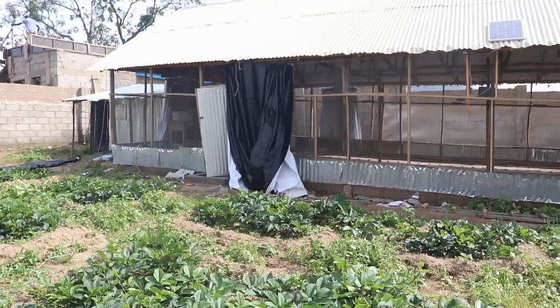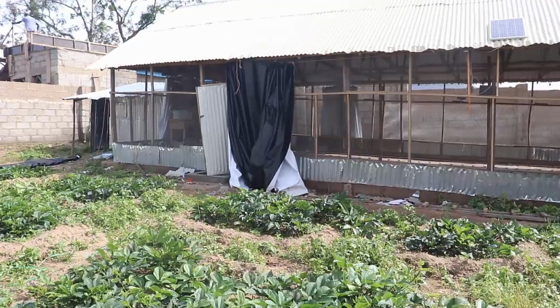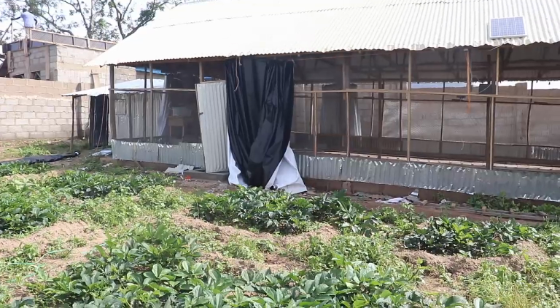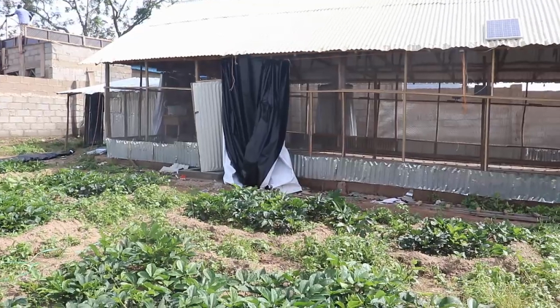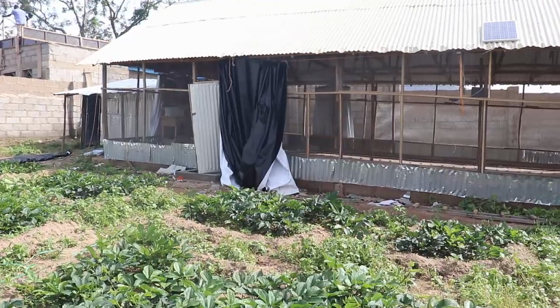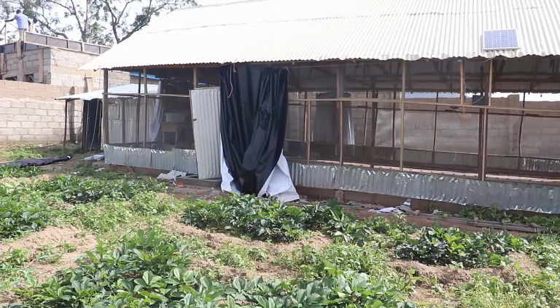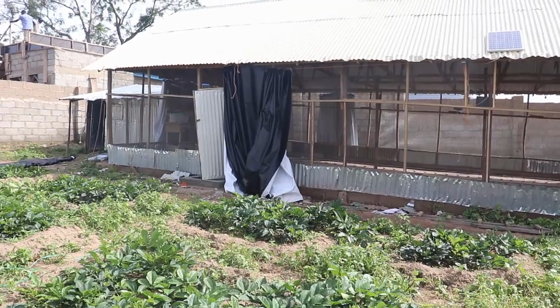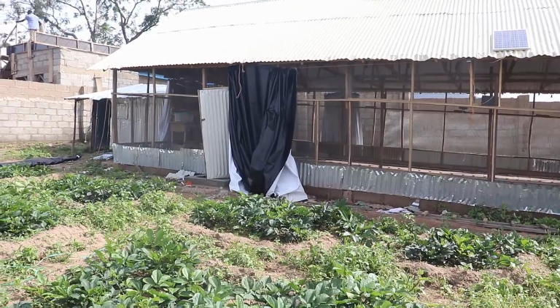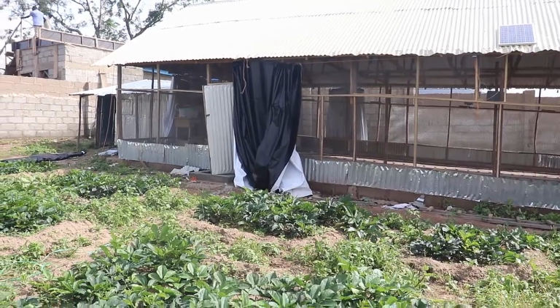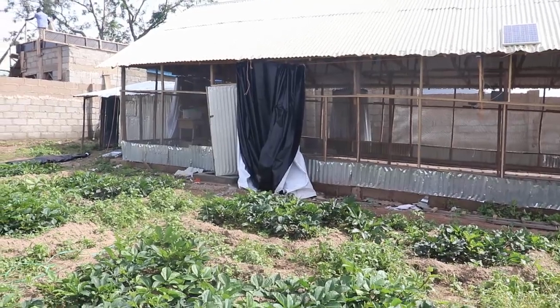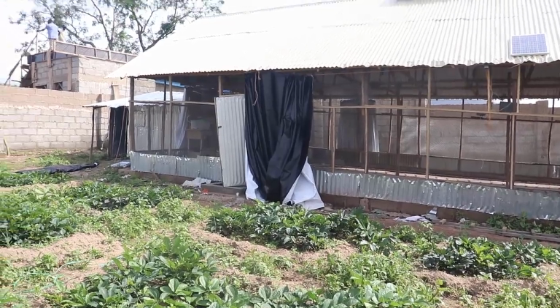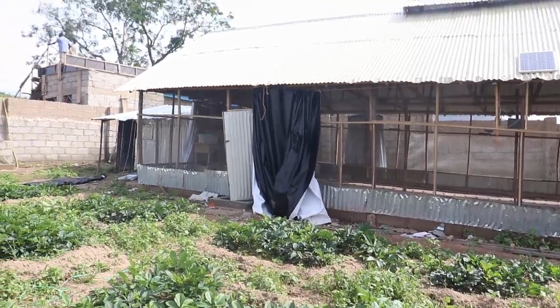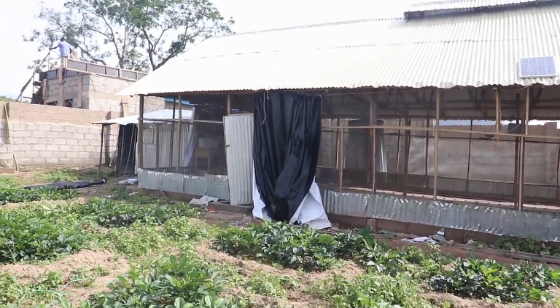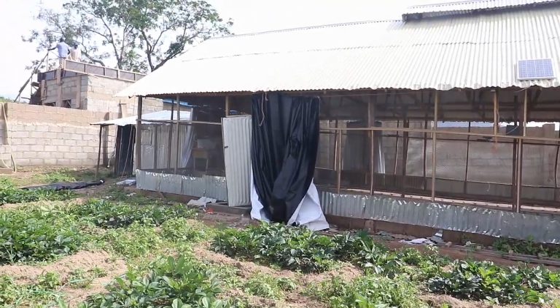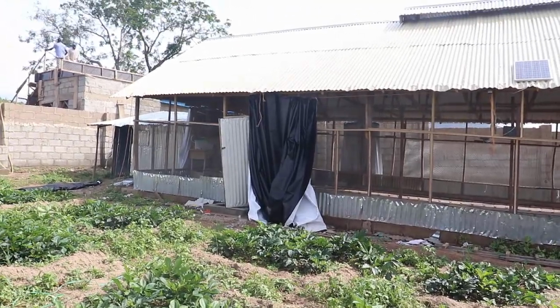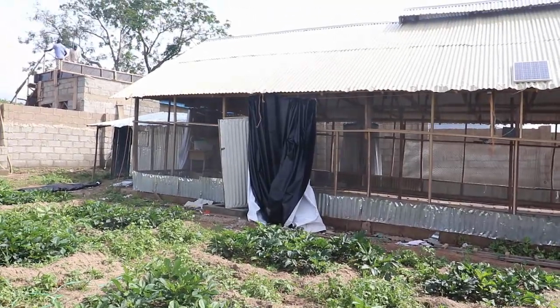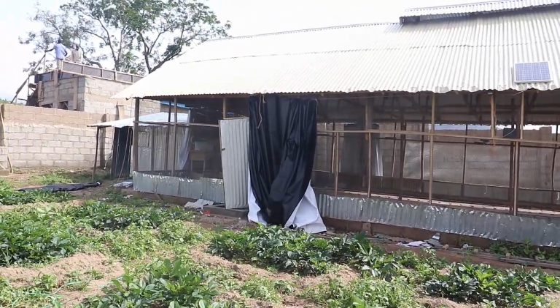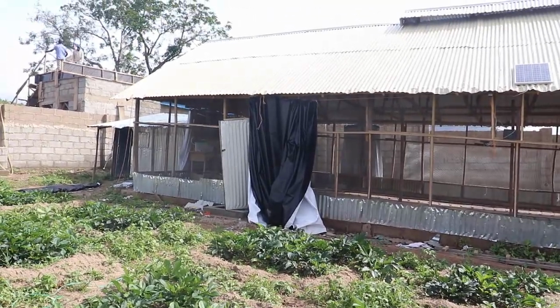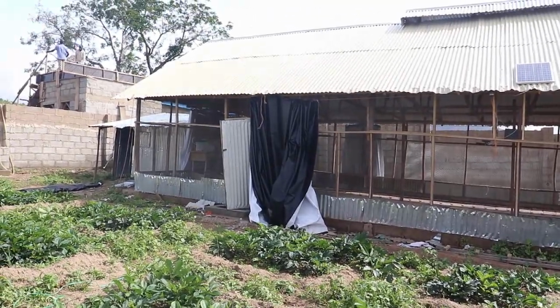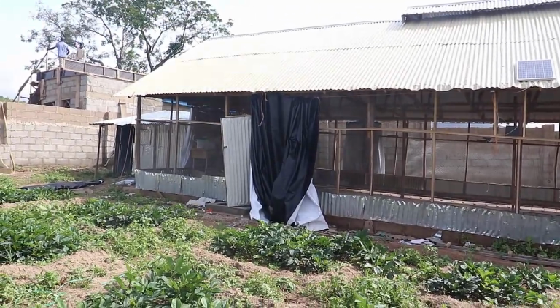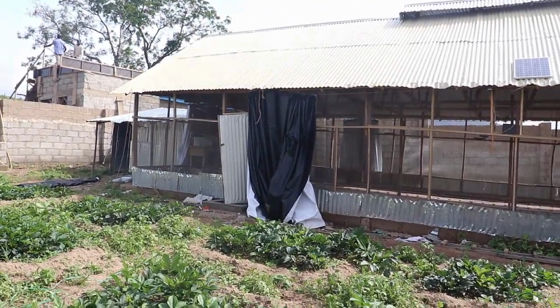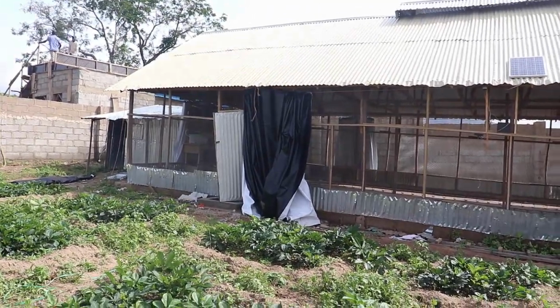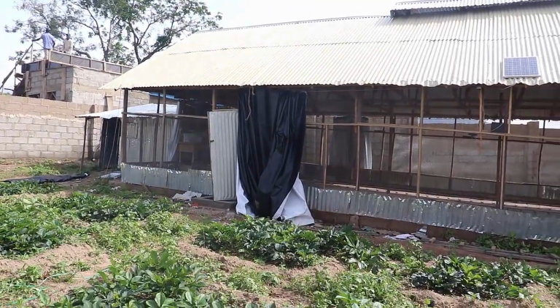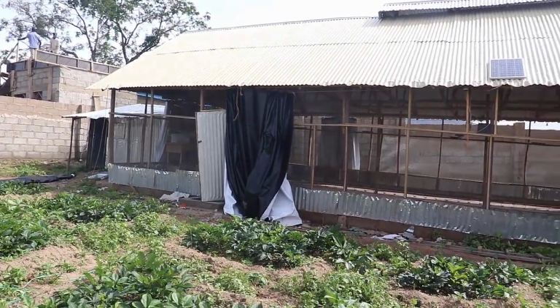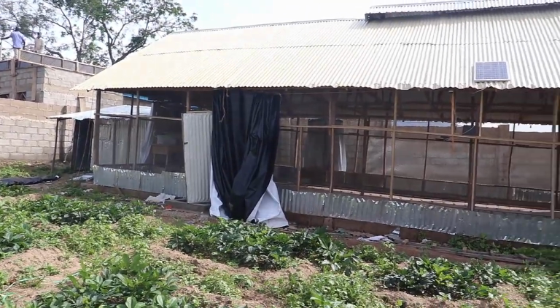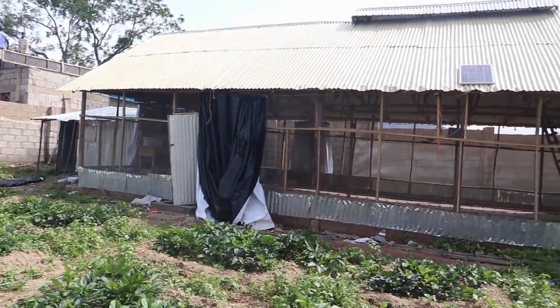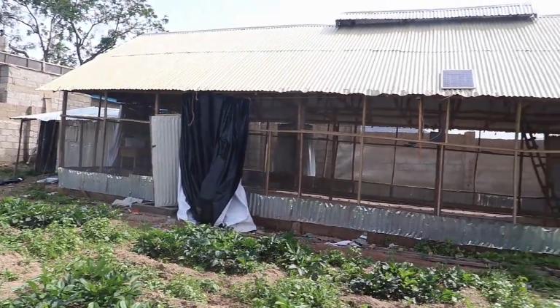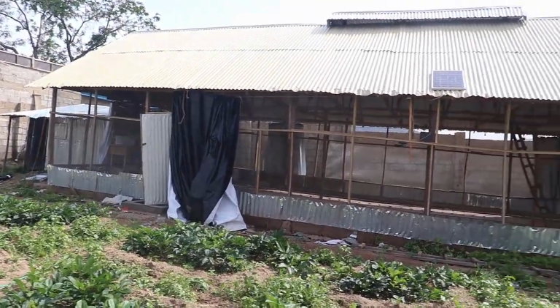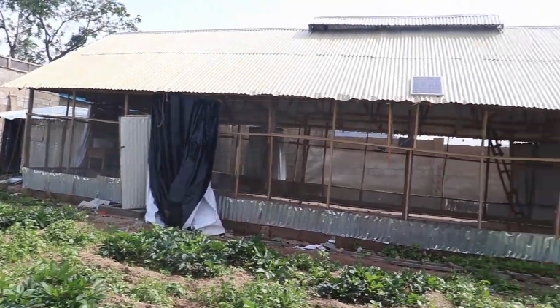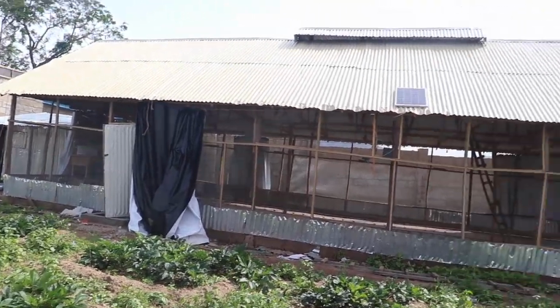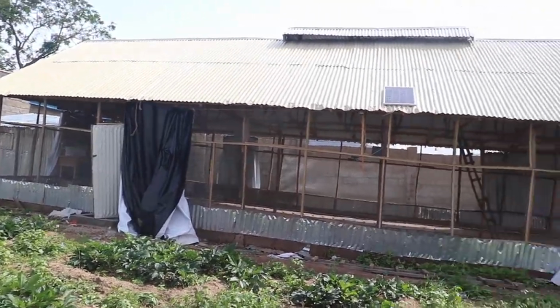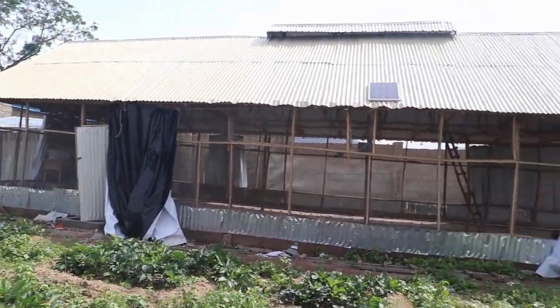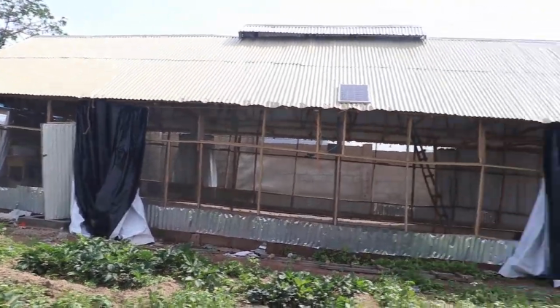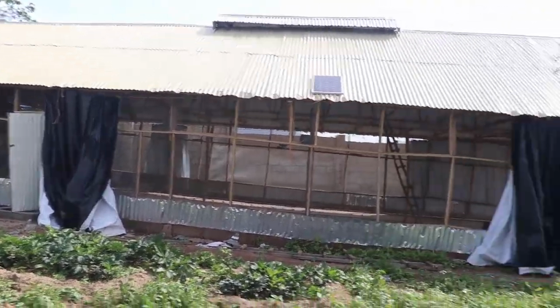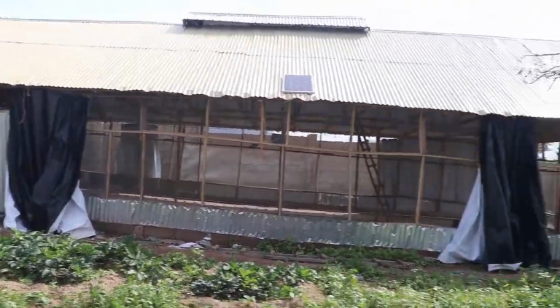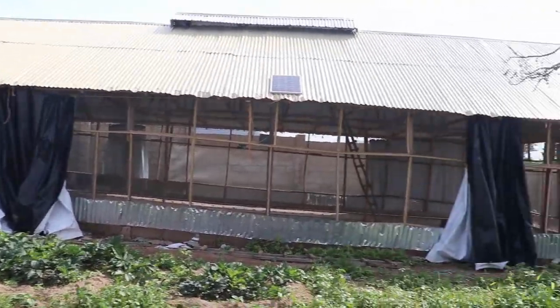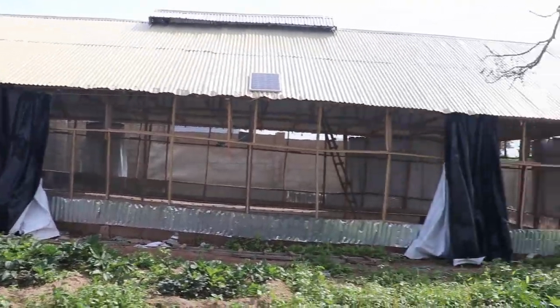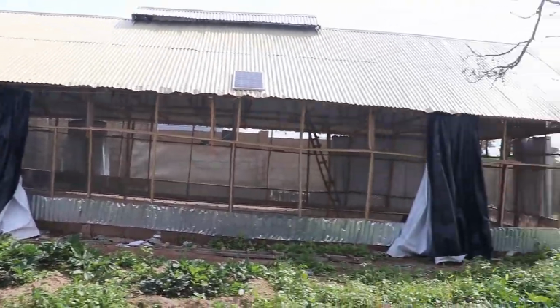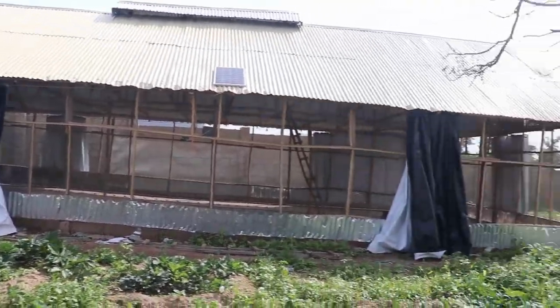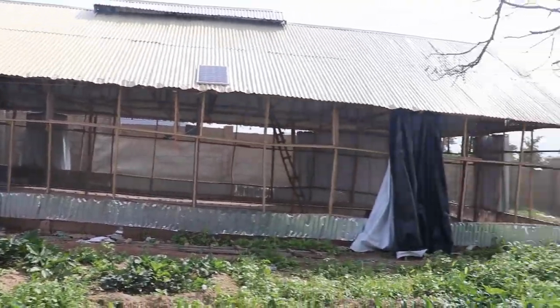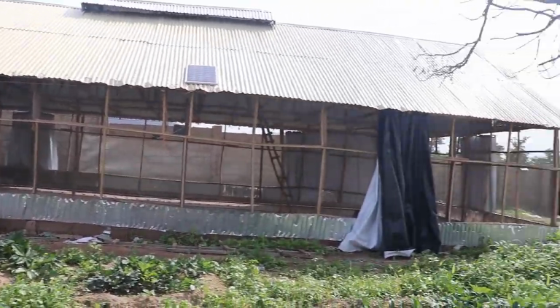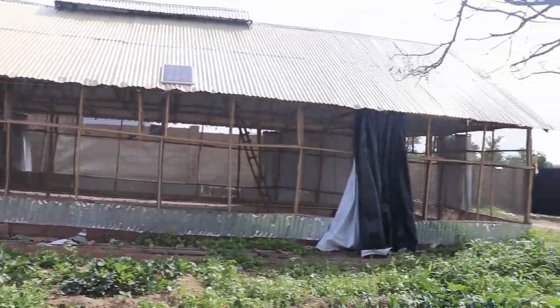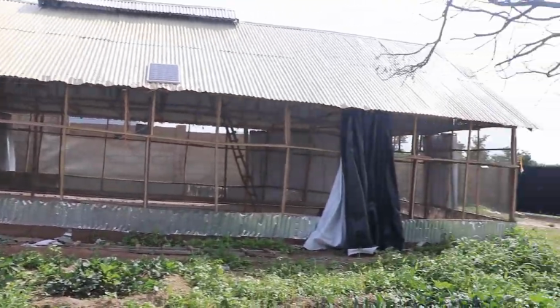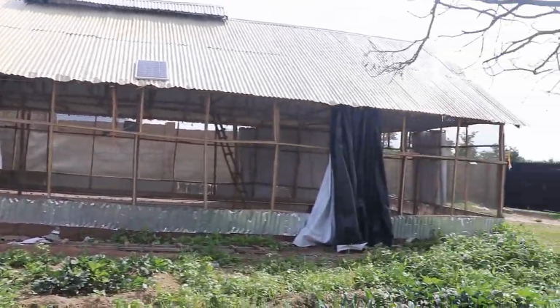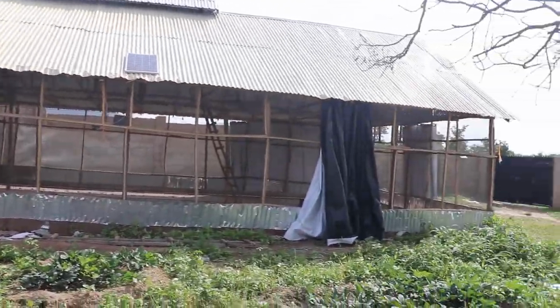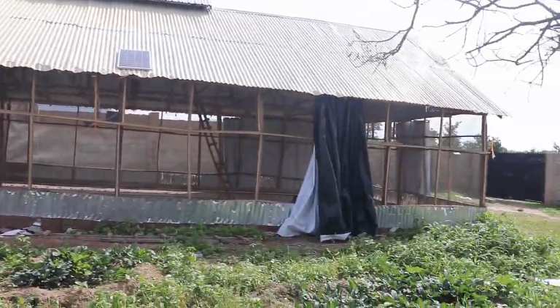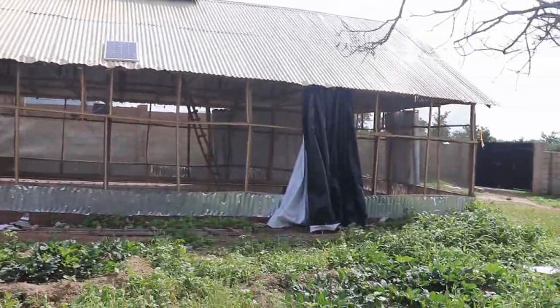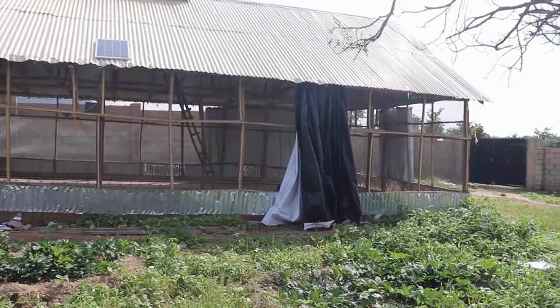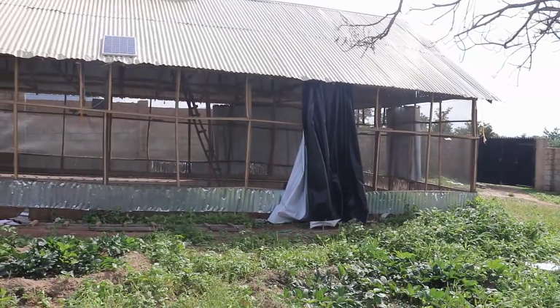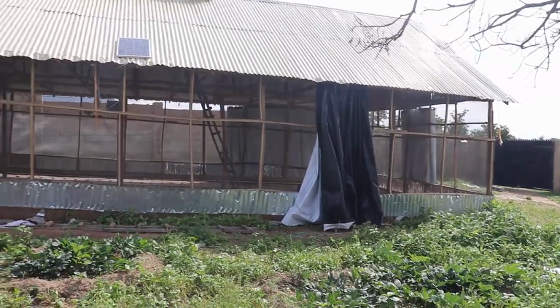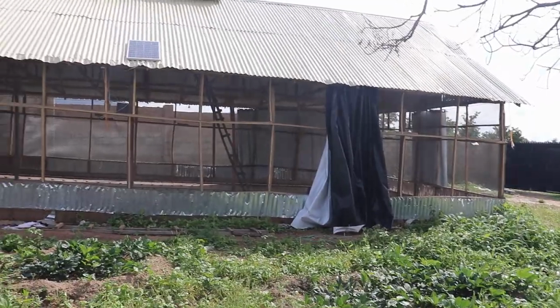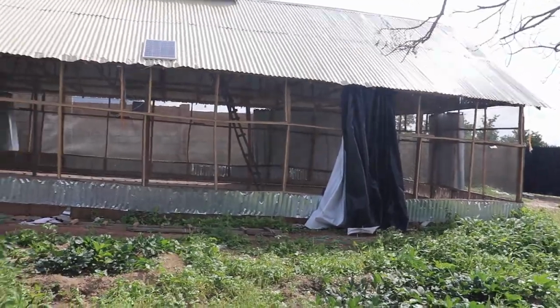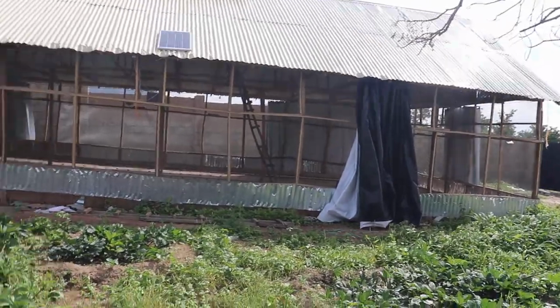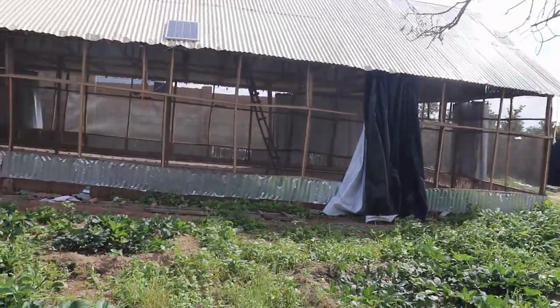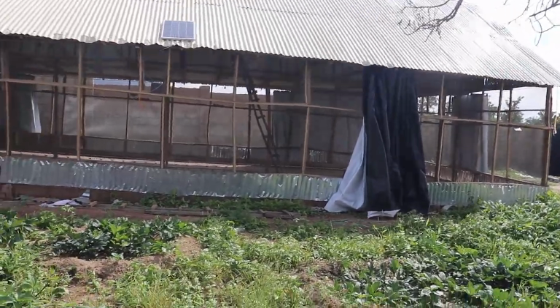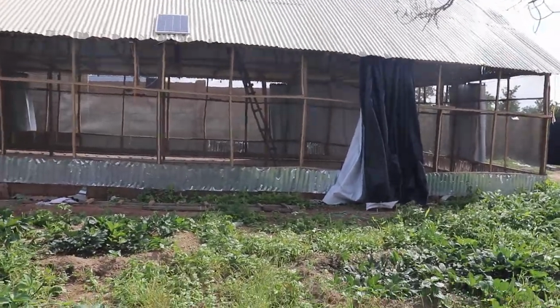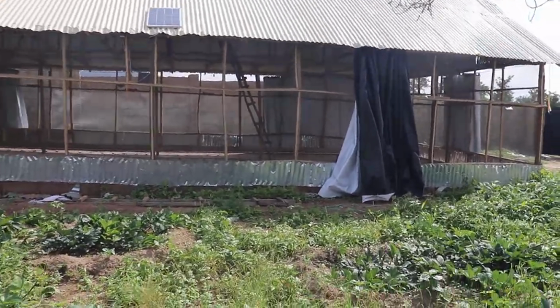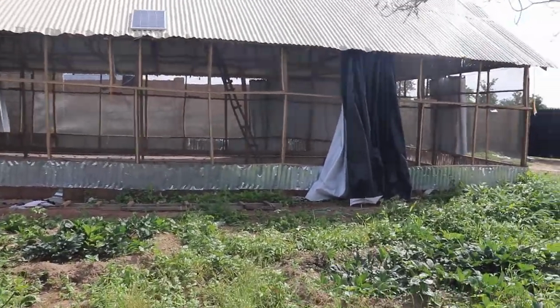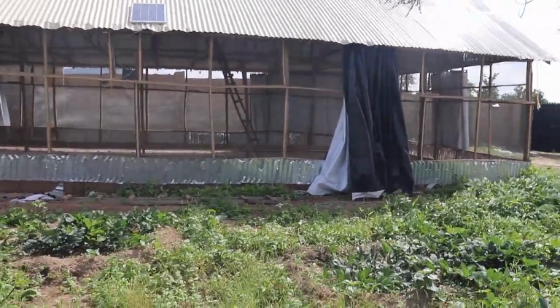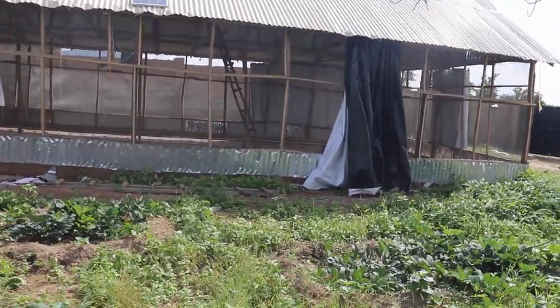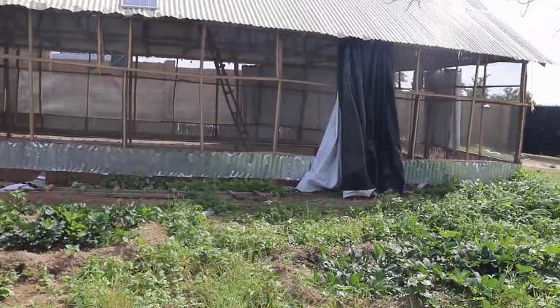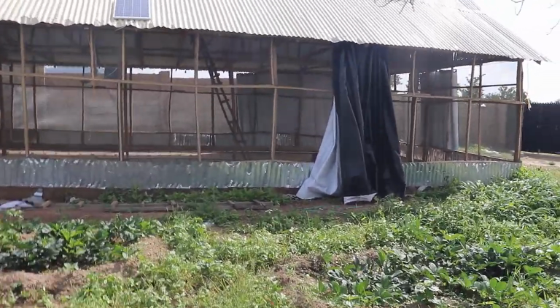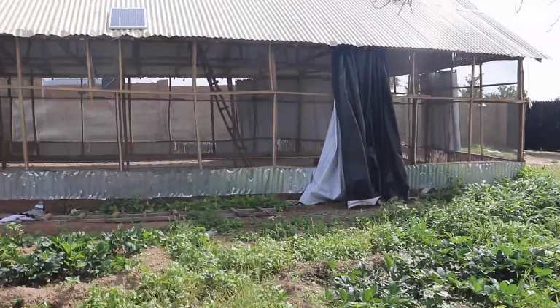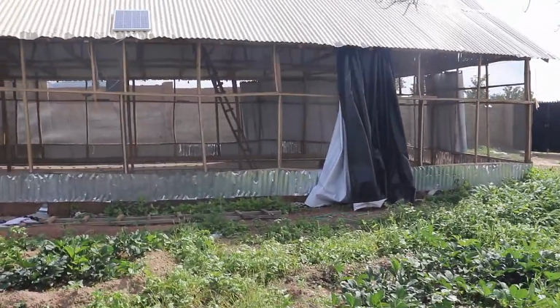For illustration purposes, I will be using a poultry house we recently constructed at Valleyside Livestock, and I hope you get the point on how to construct yours.